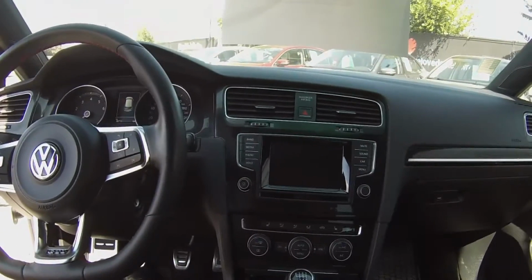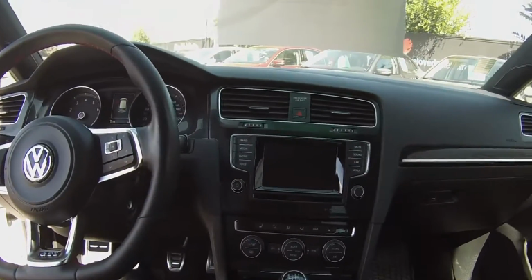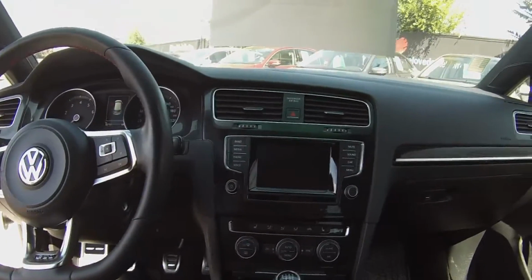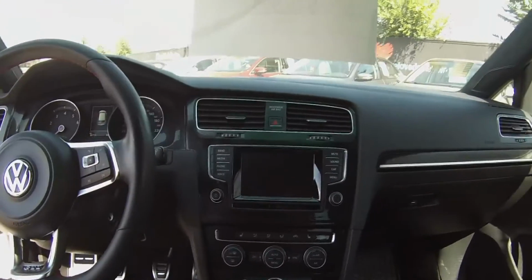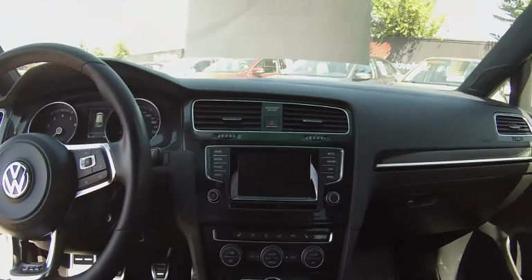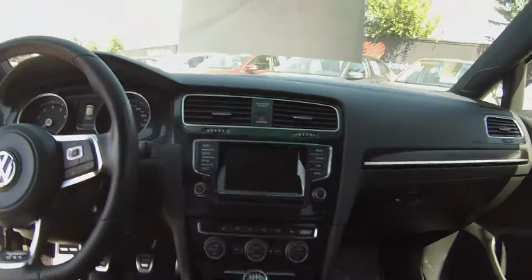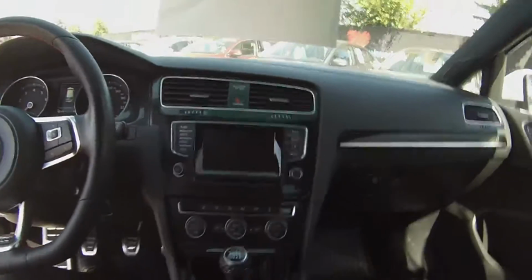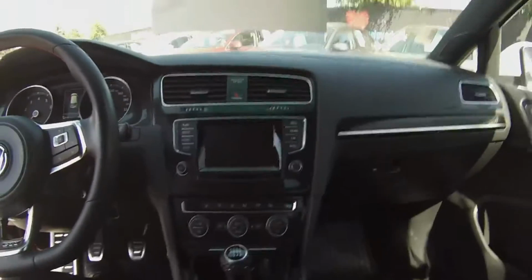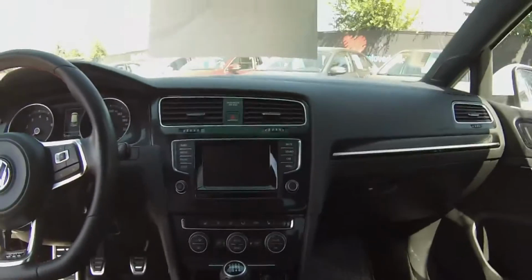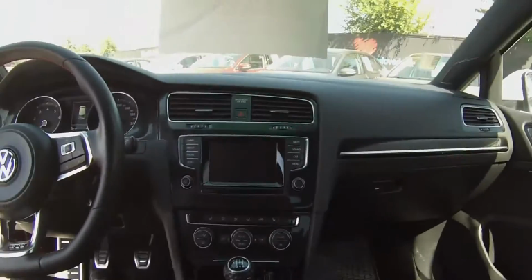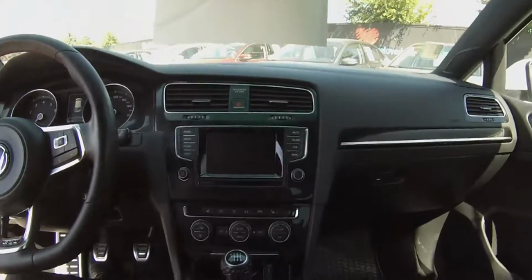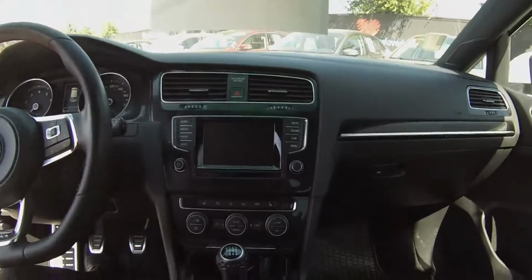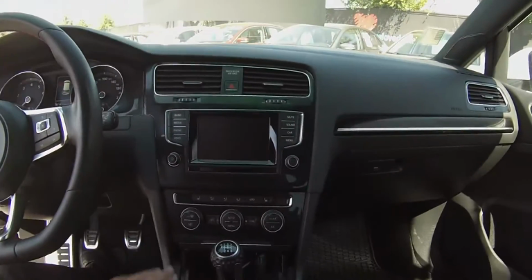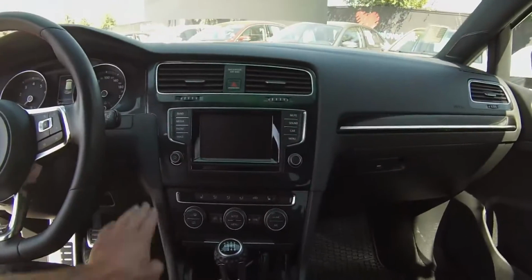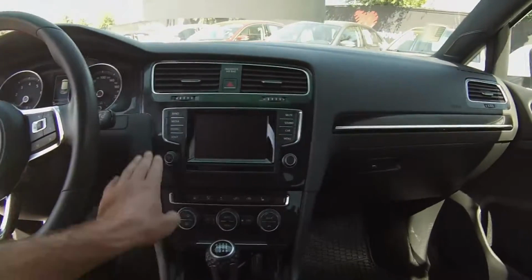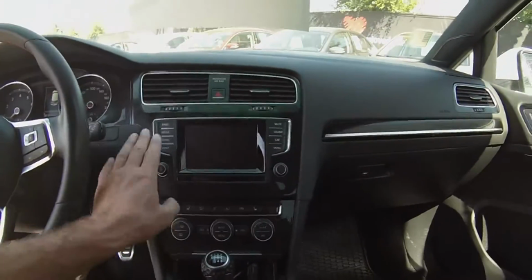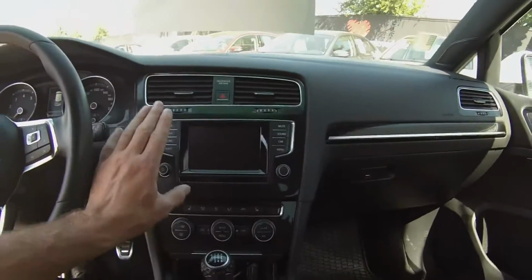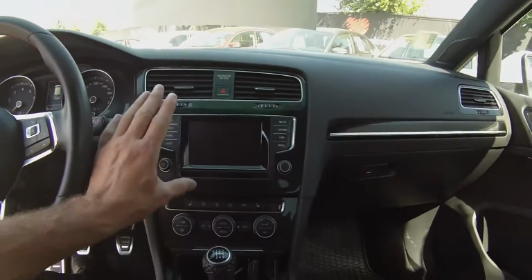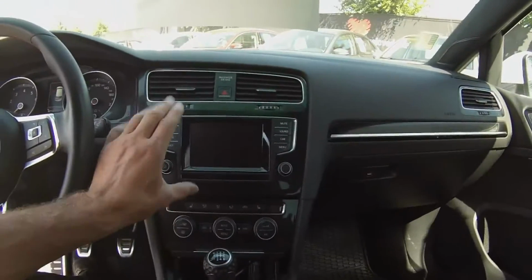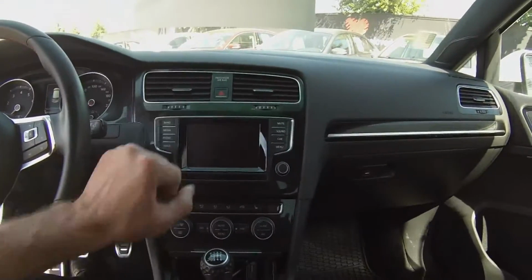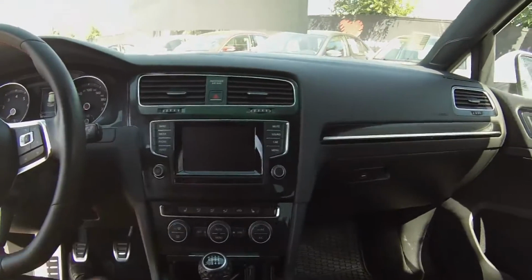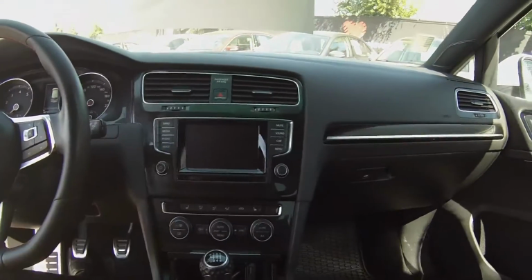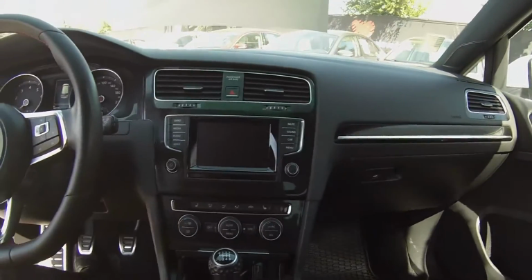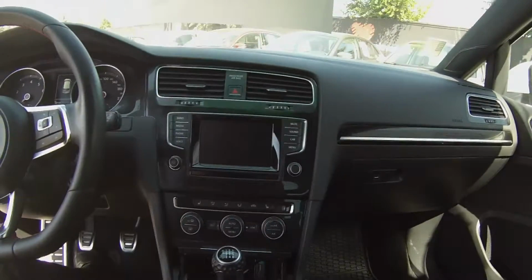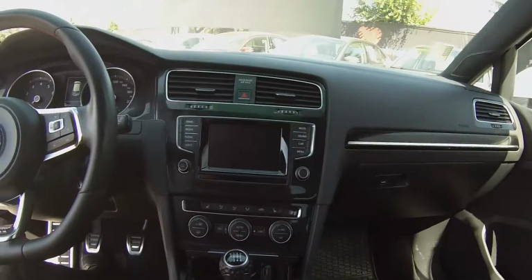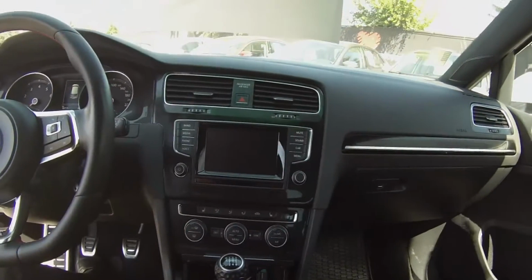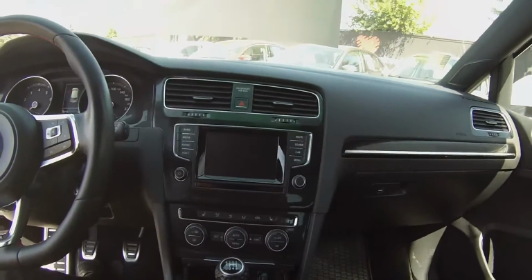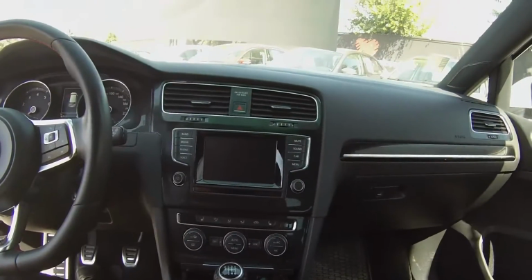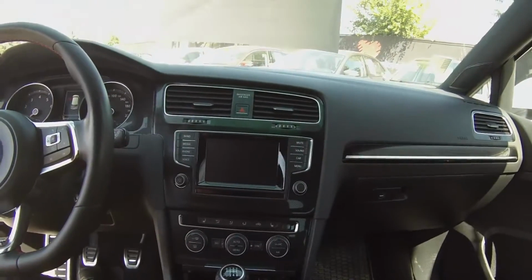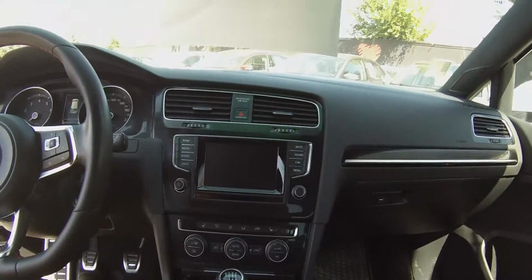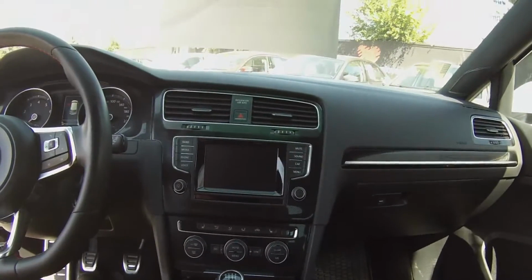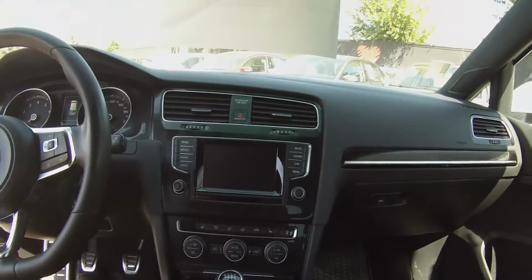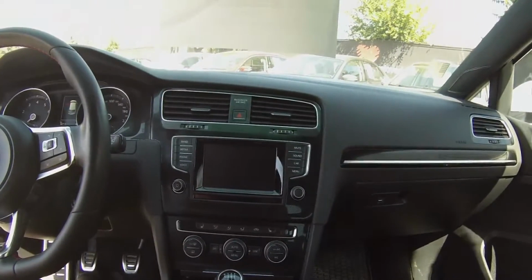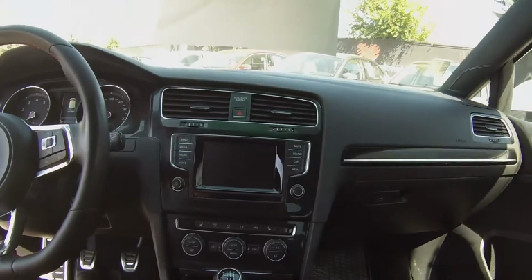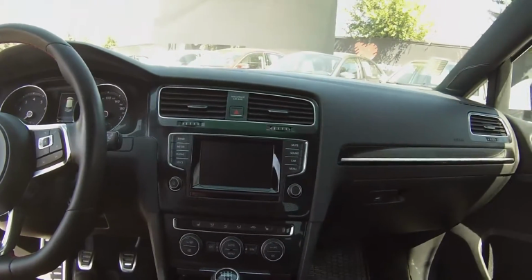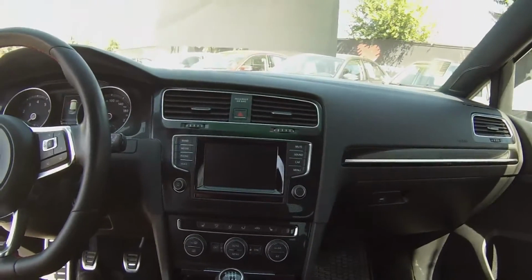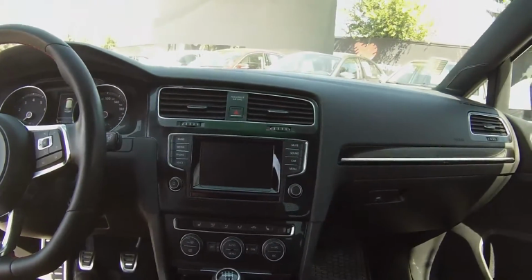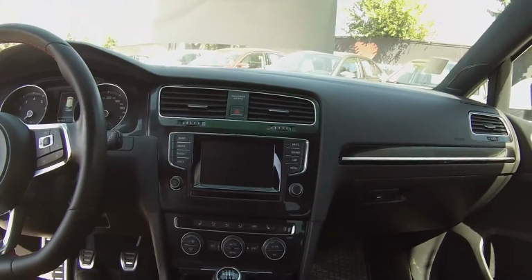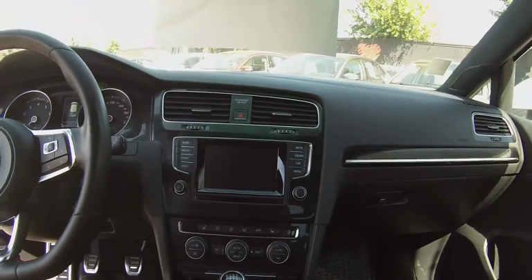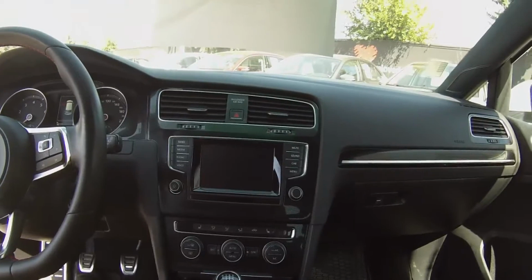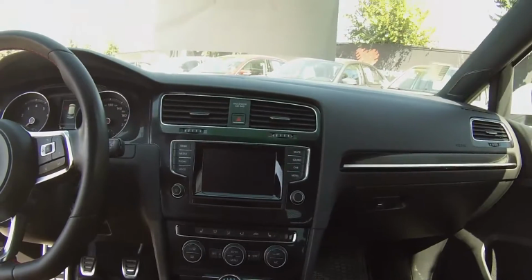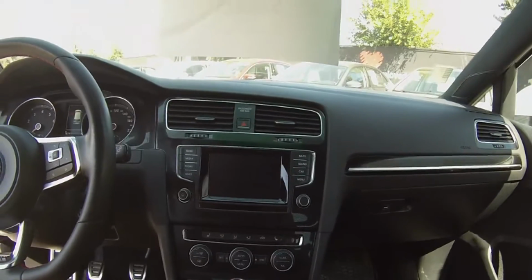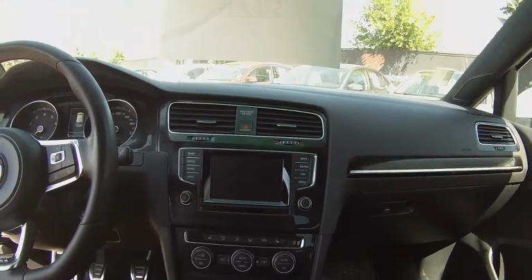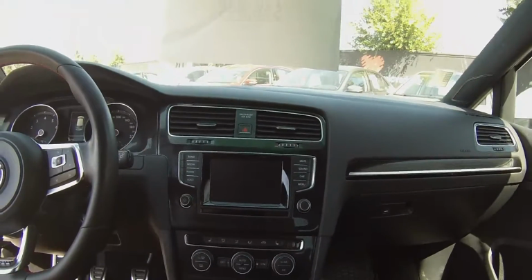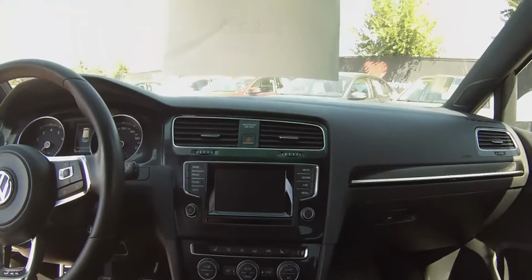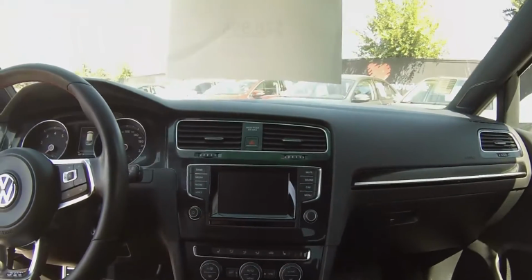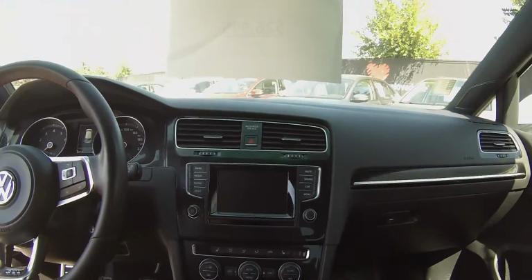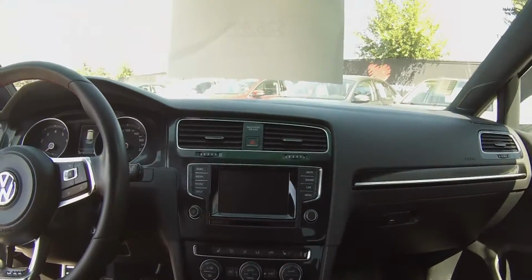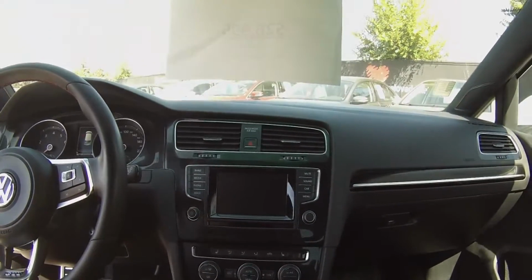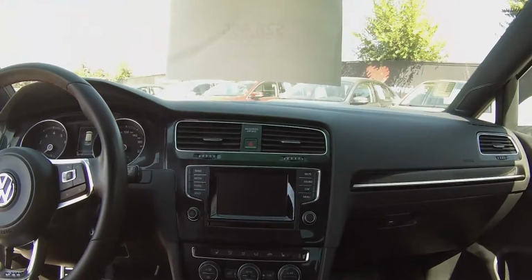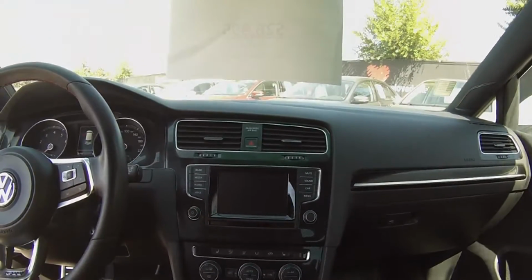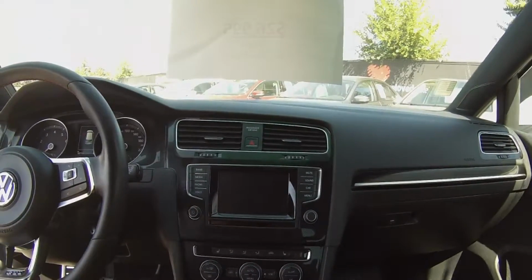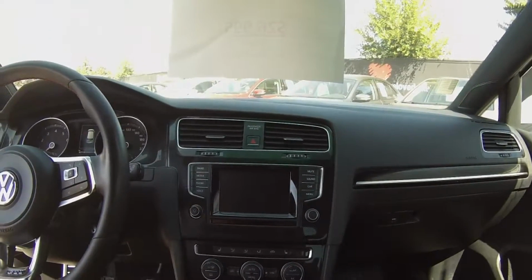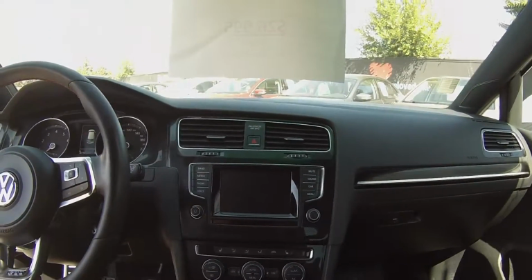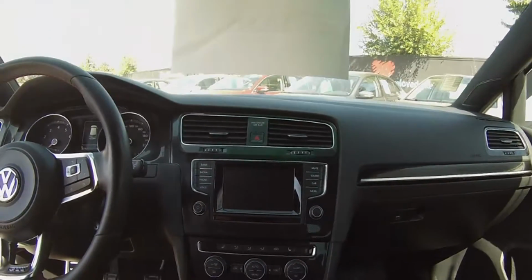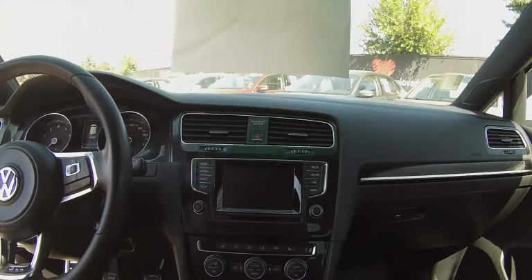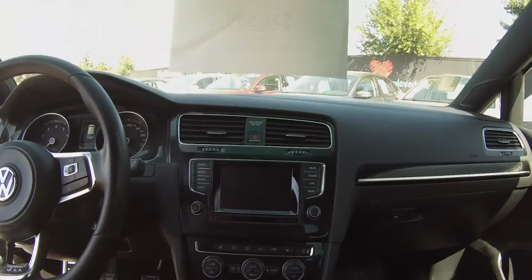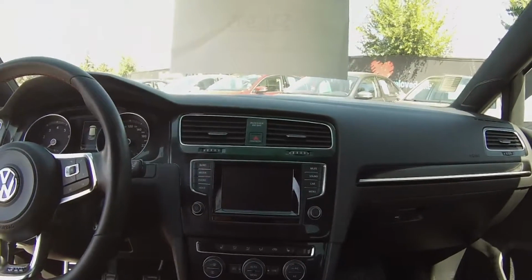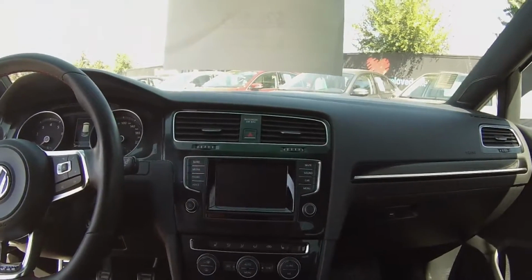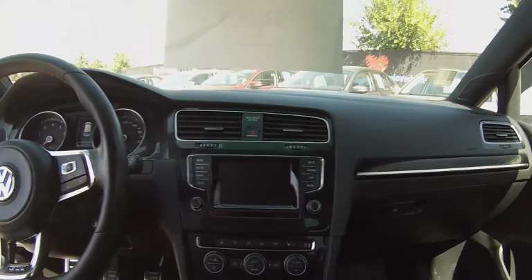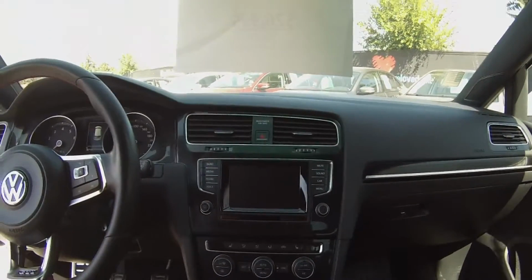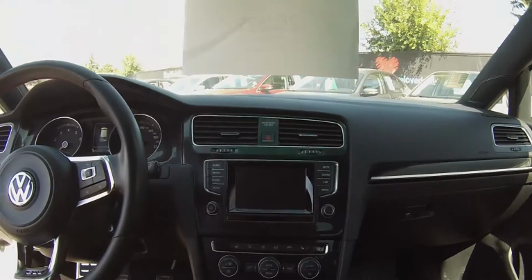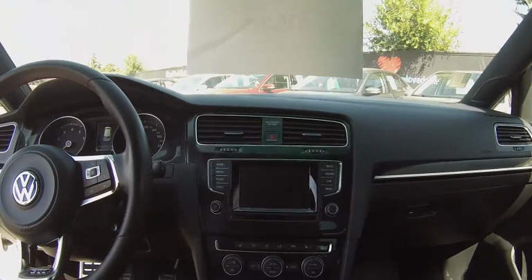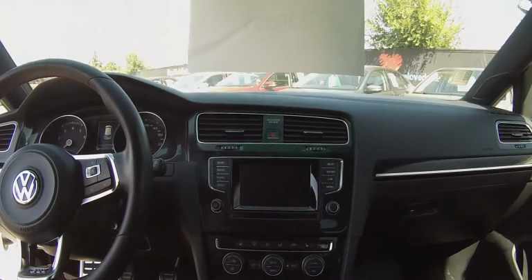You've got a touchscreen media display with AM, FM, satellite radio, and a CD player.